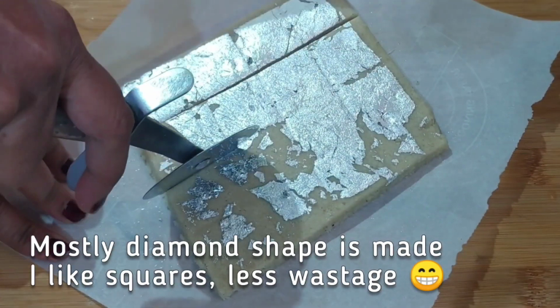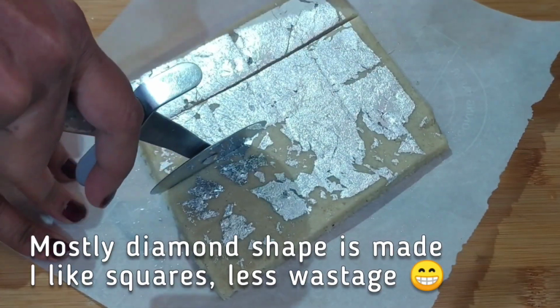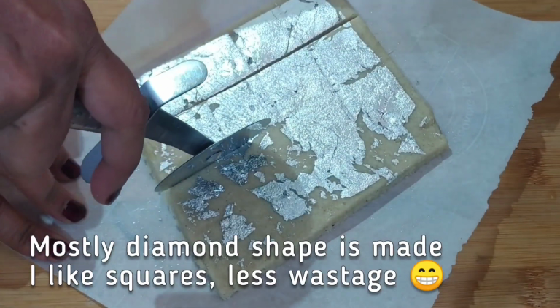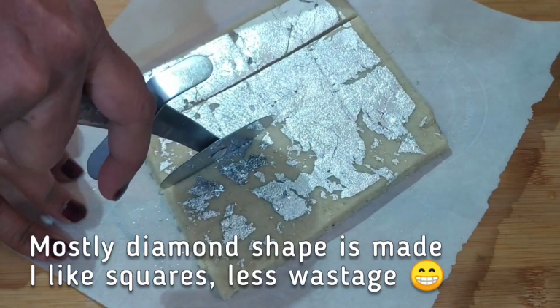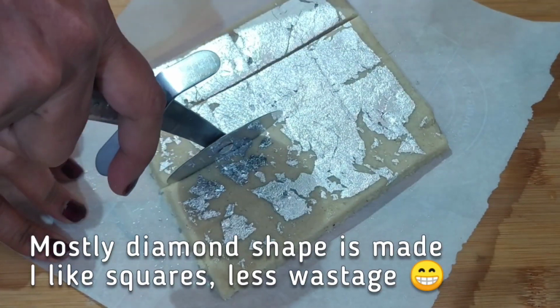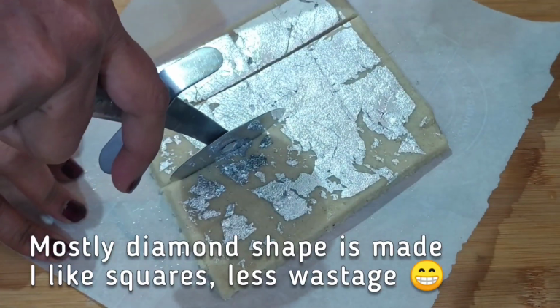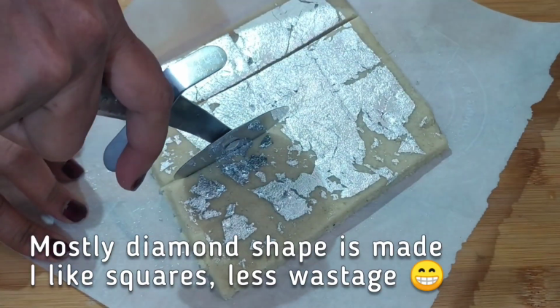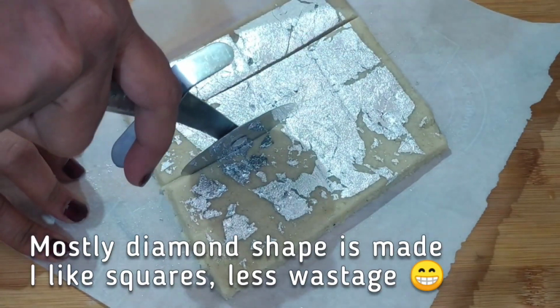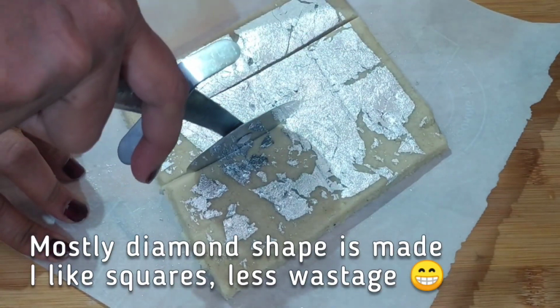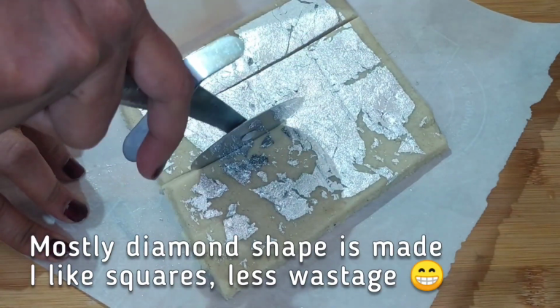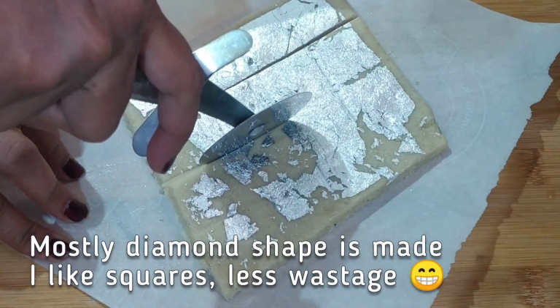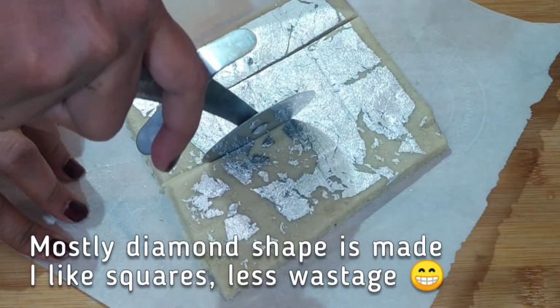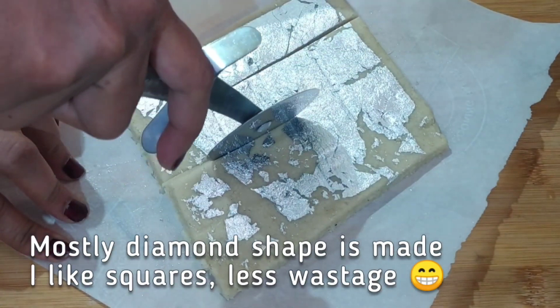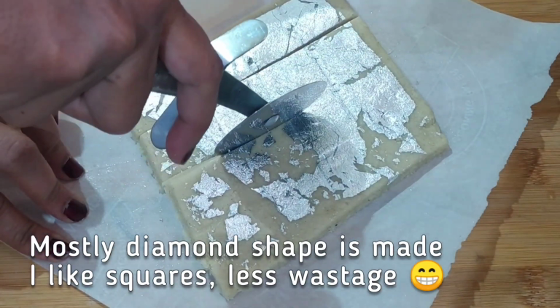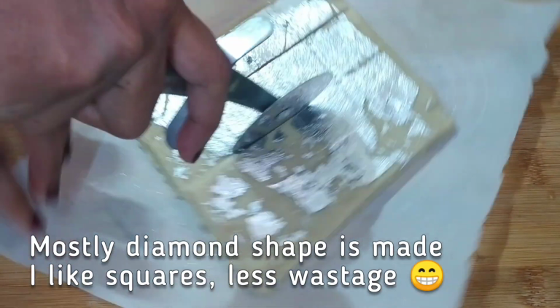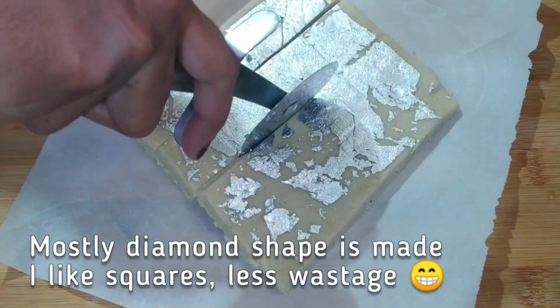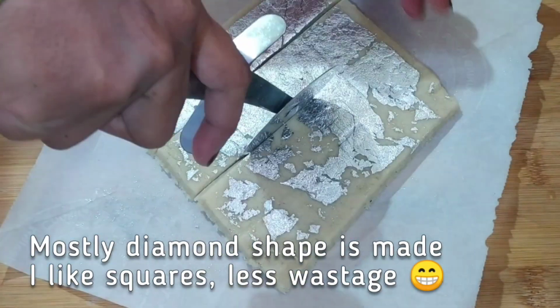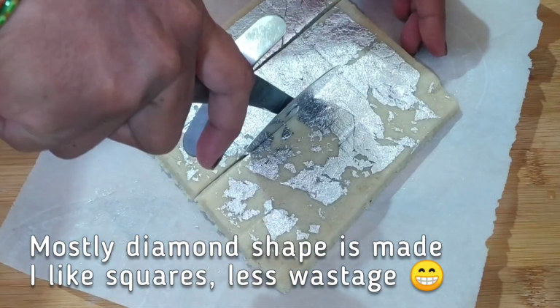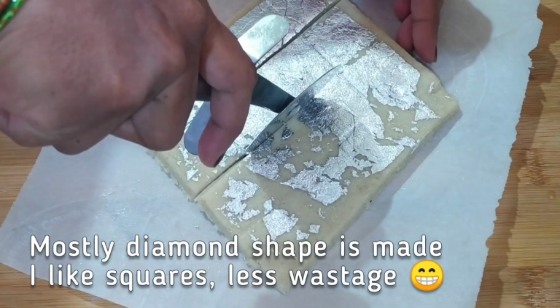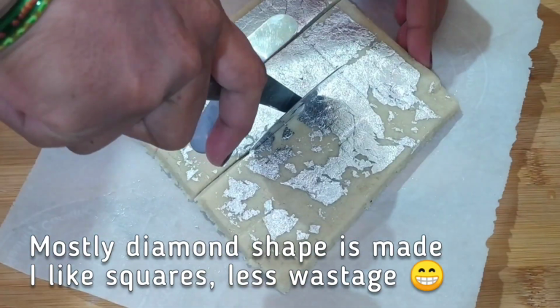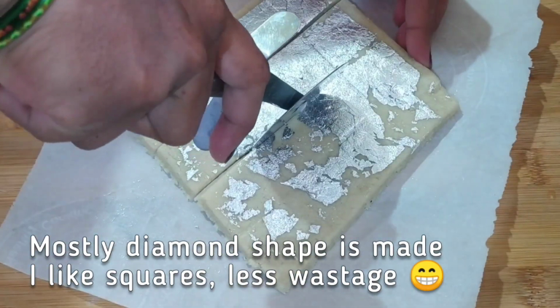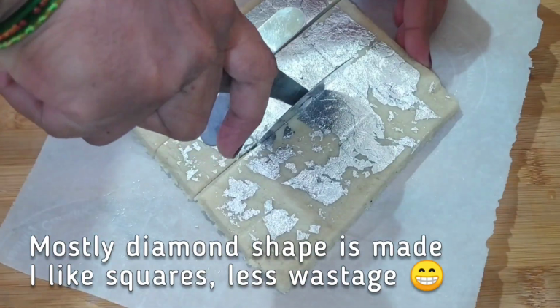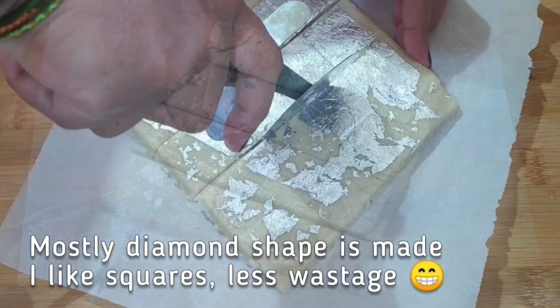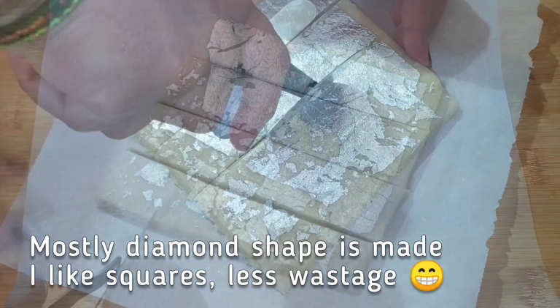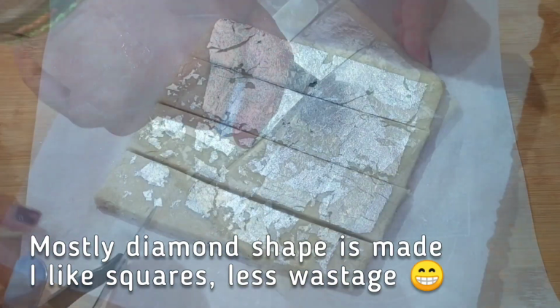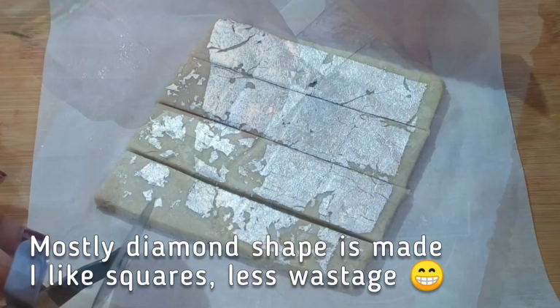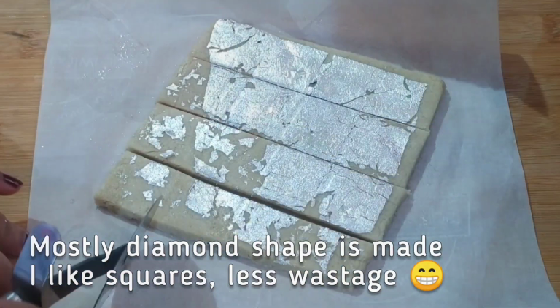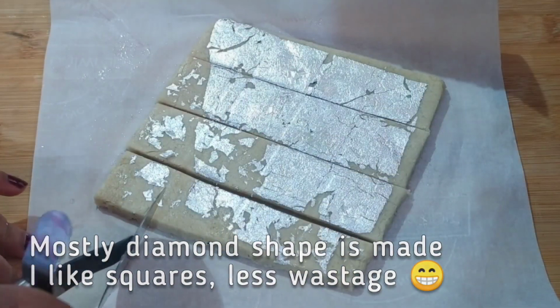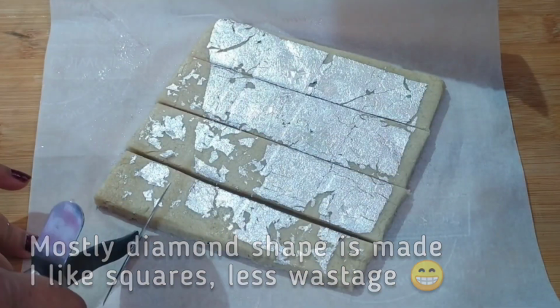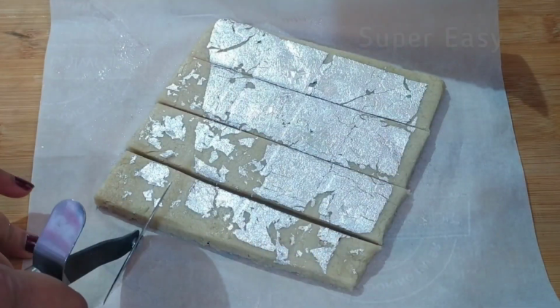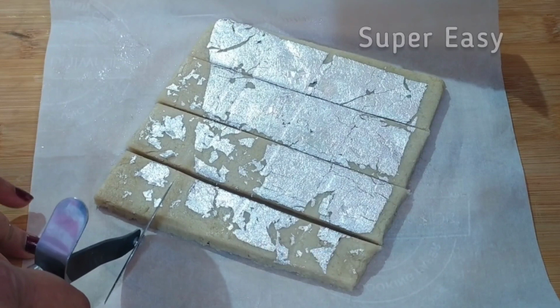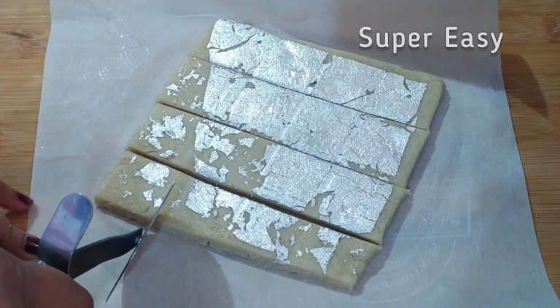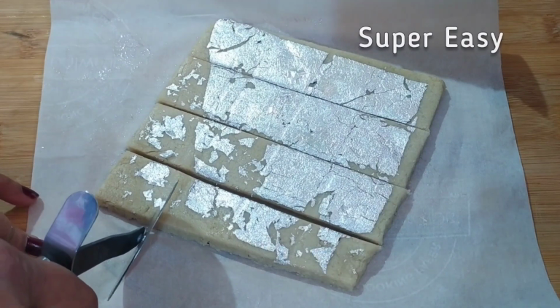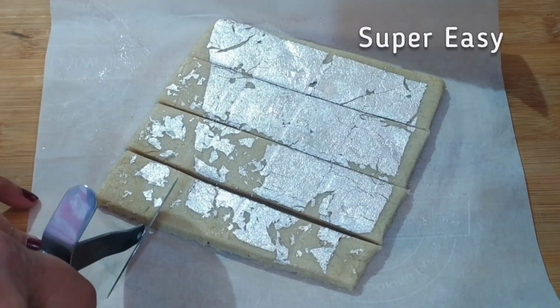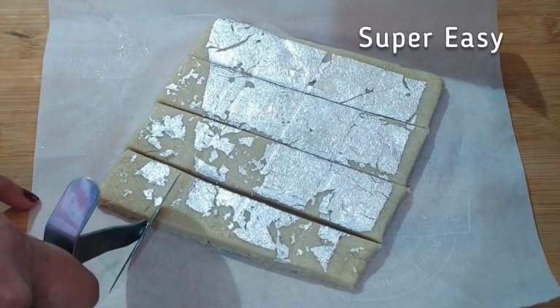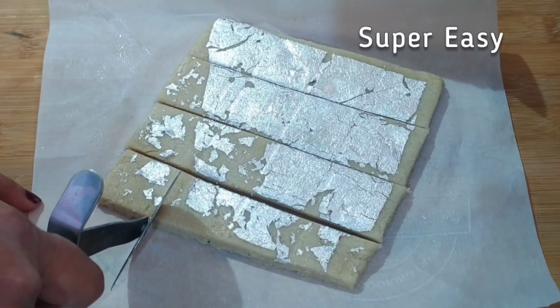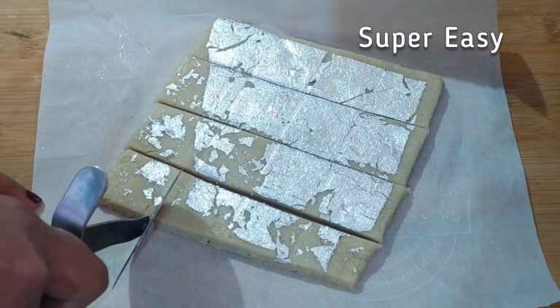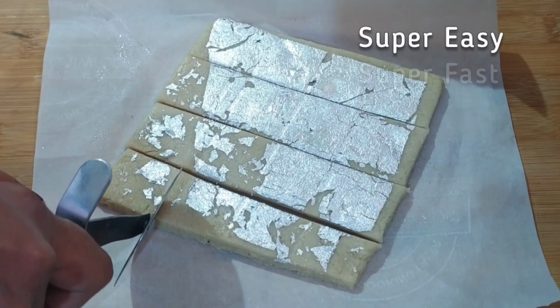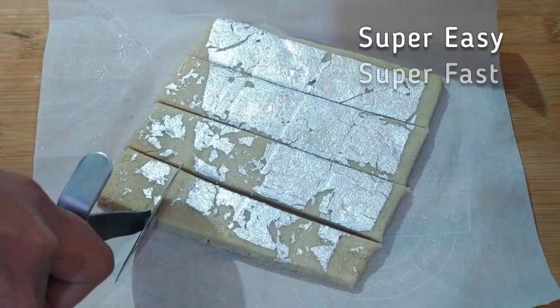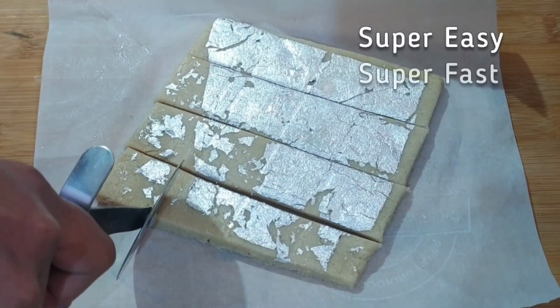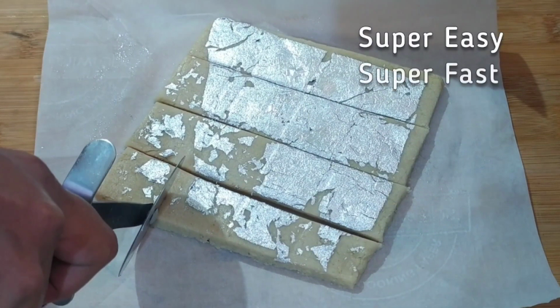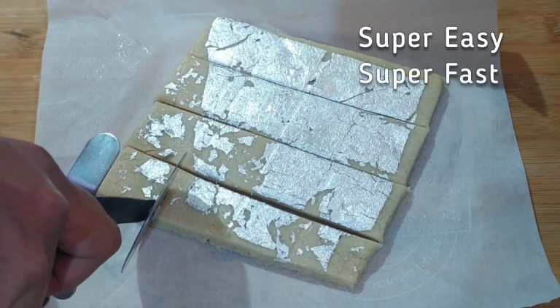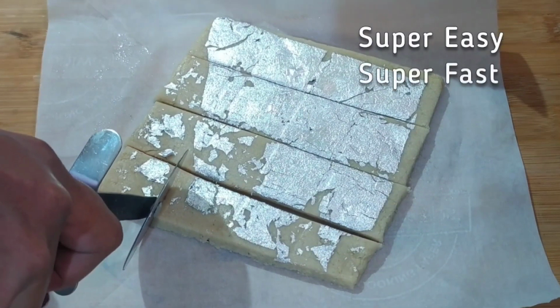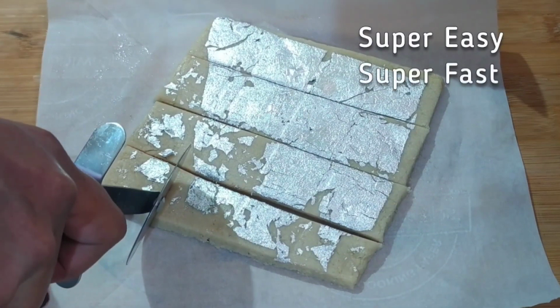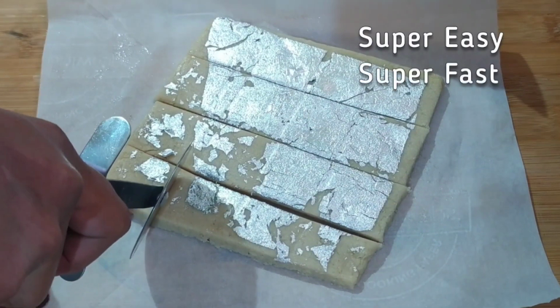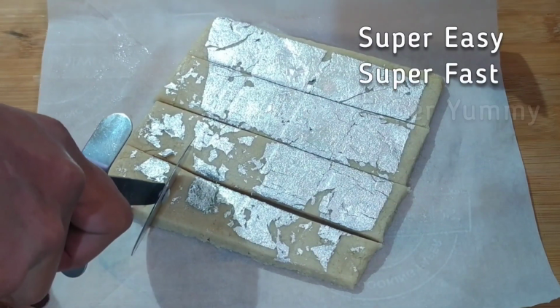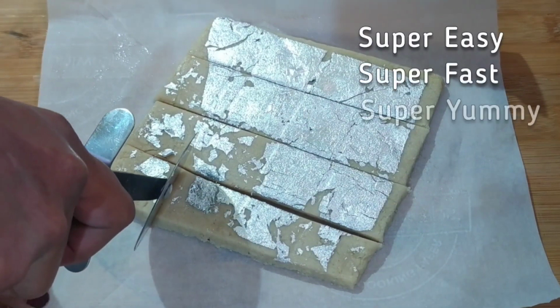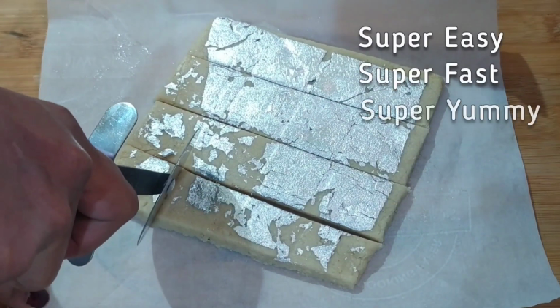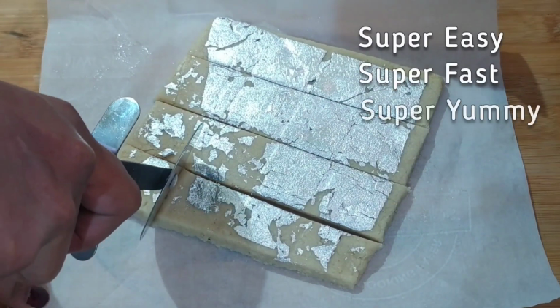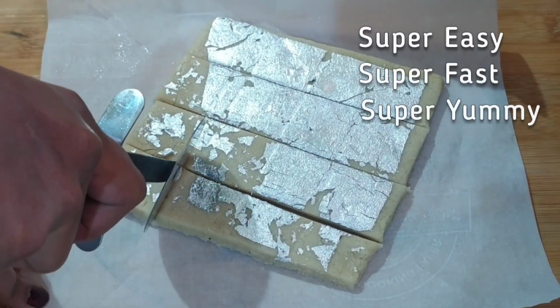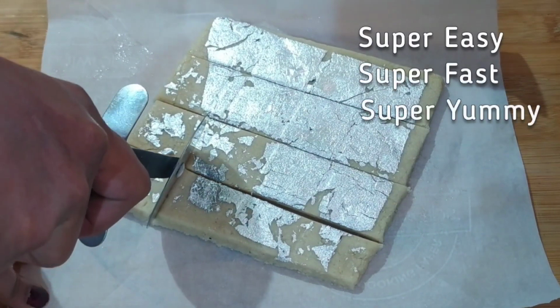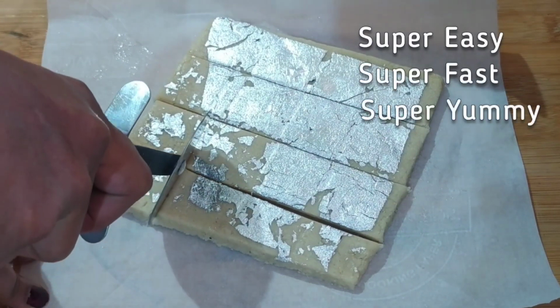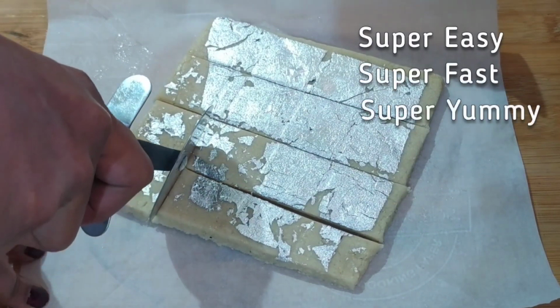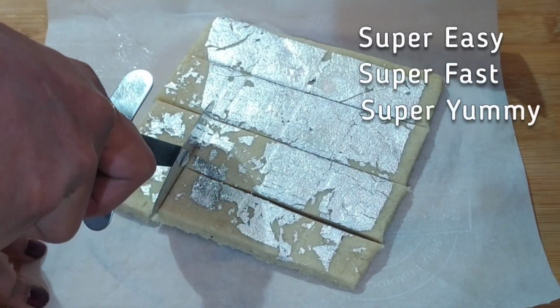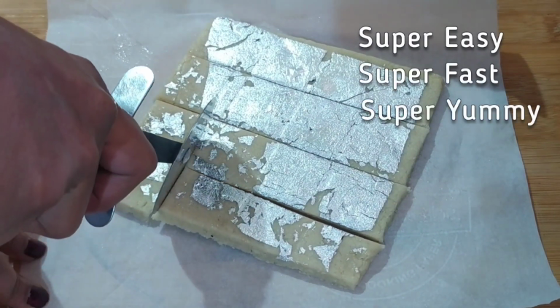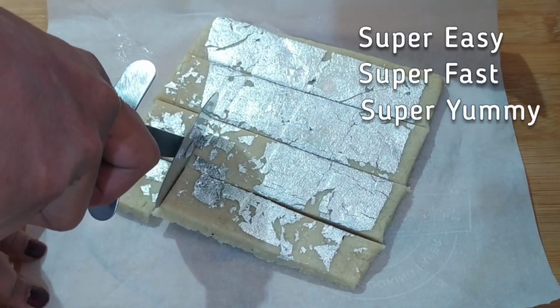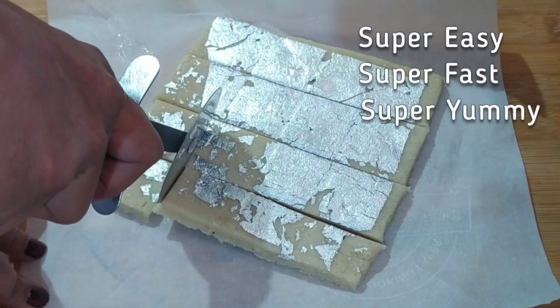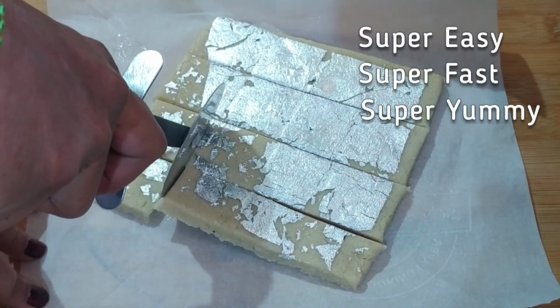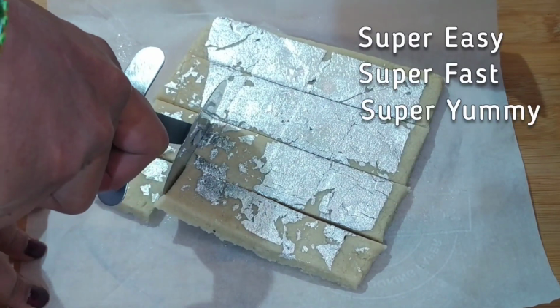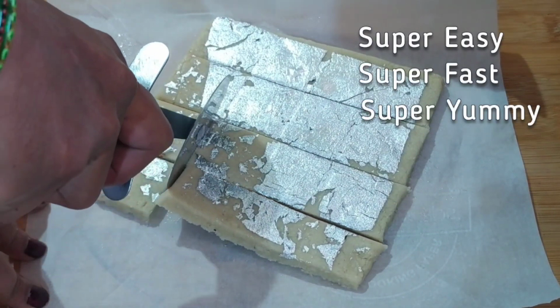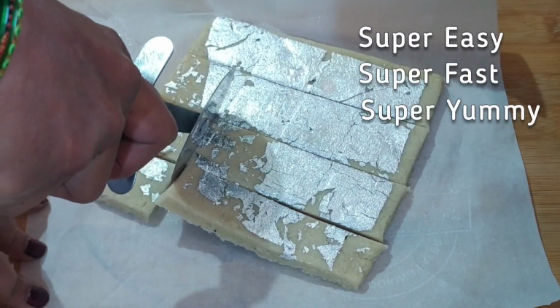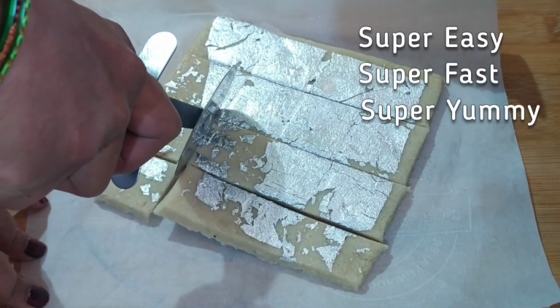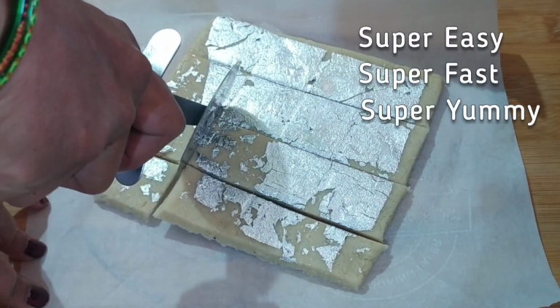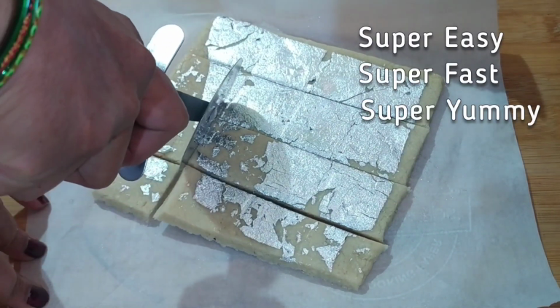So friends, please try out my method of kaju katli. I am sure you are going to love it. Do post your feedback in the comments.